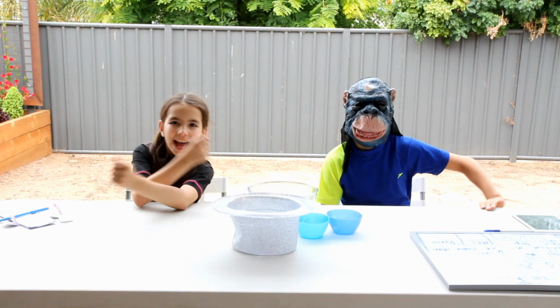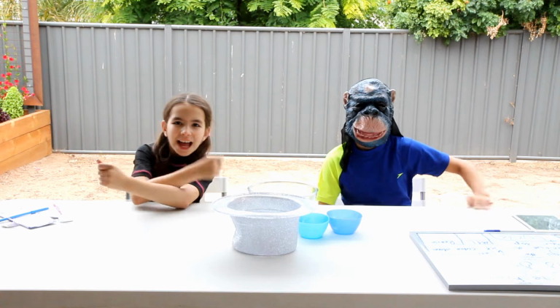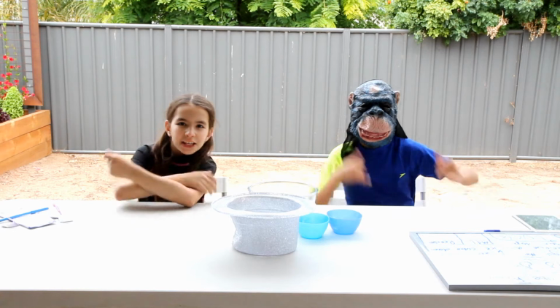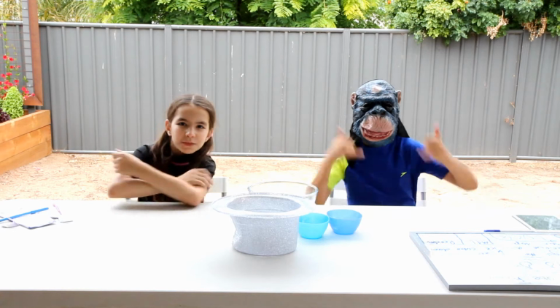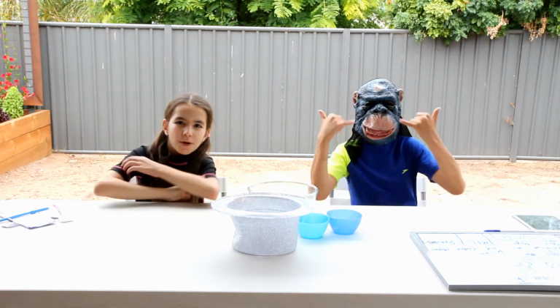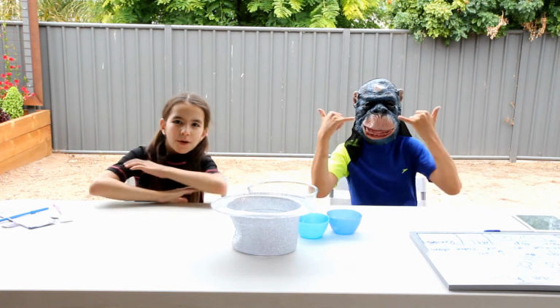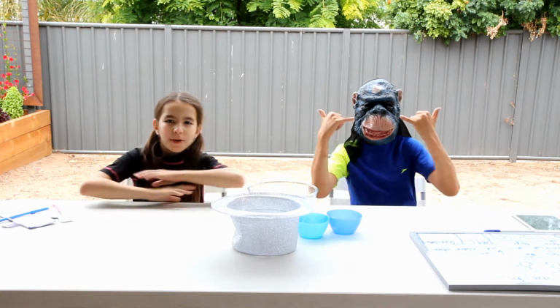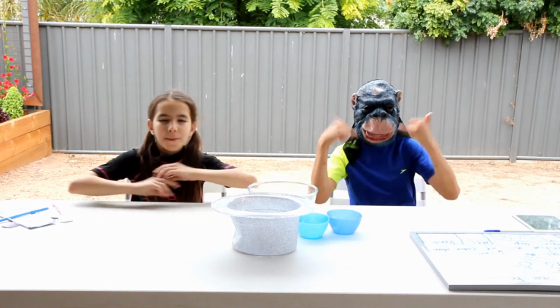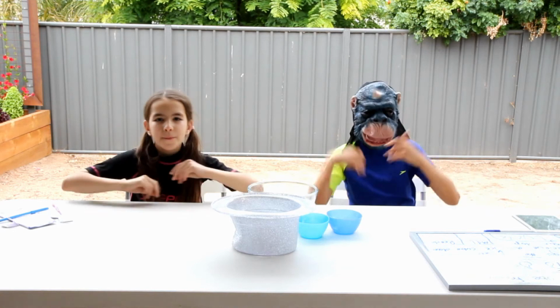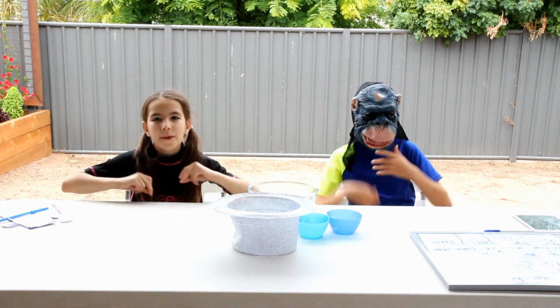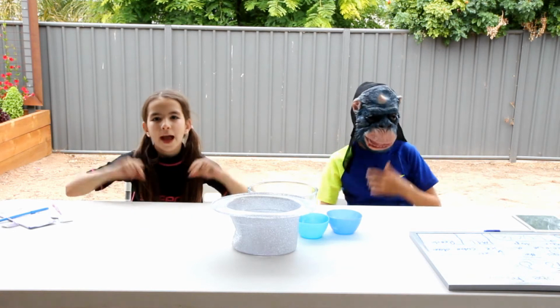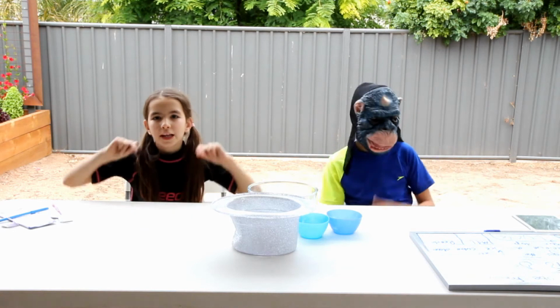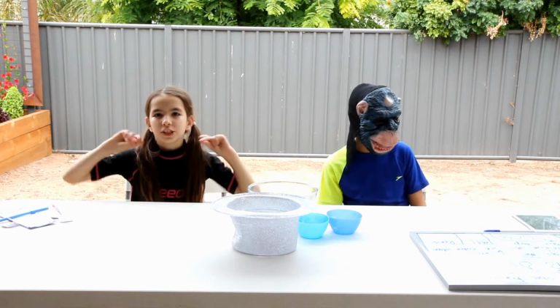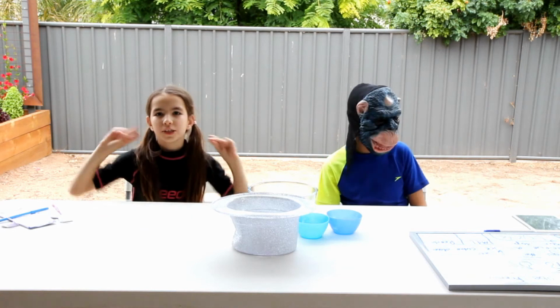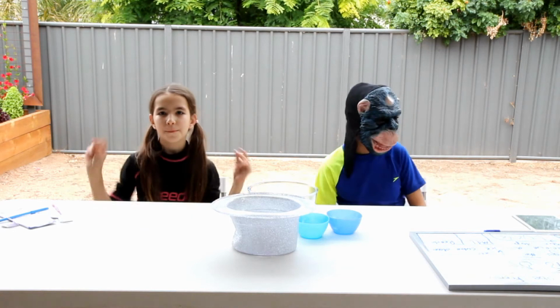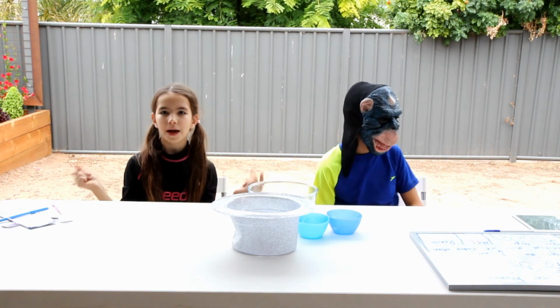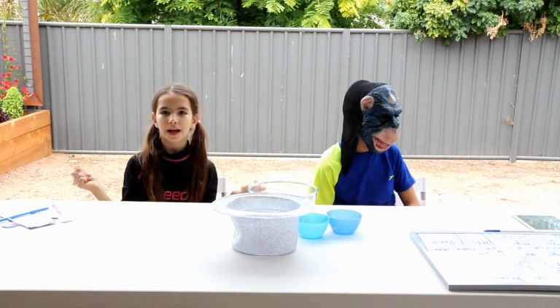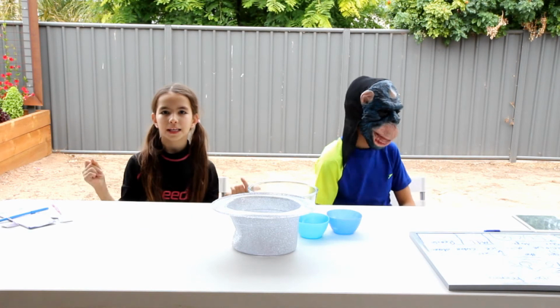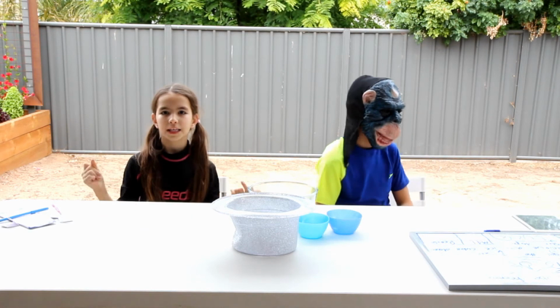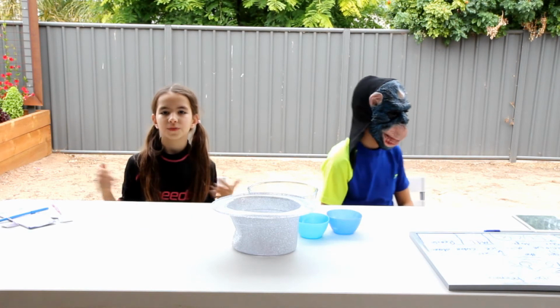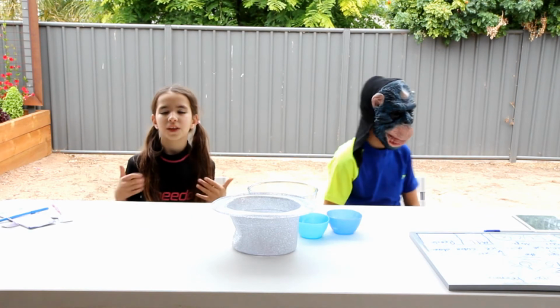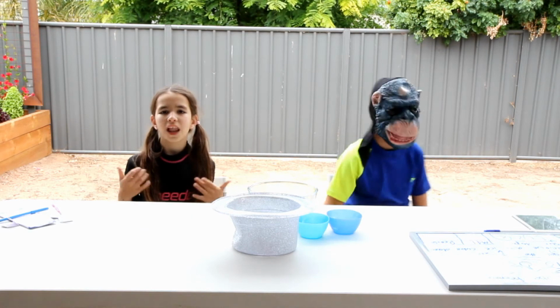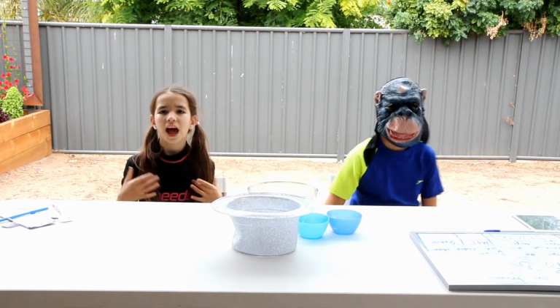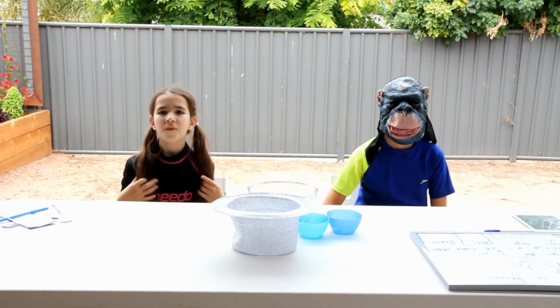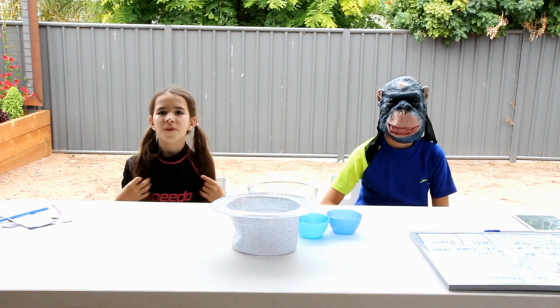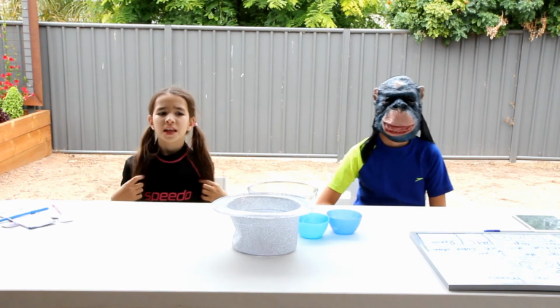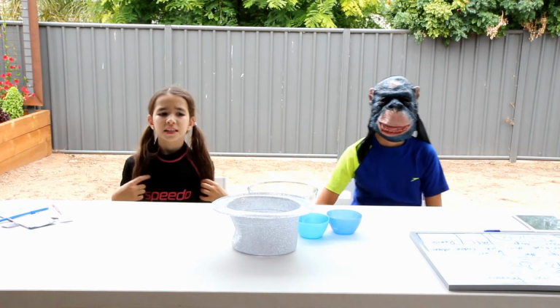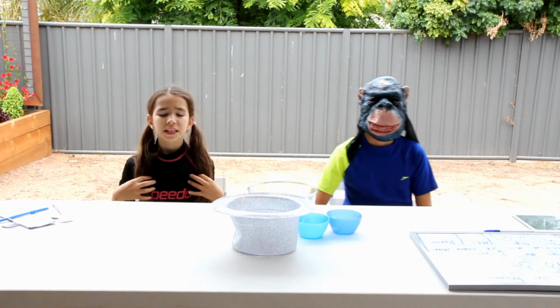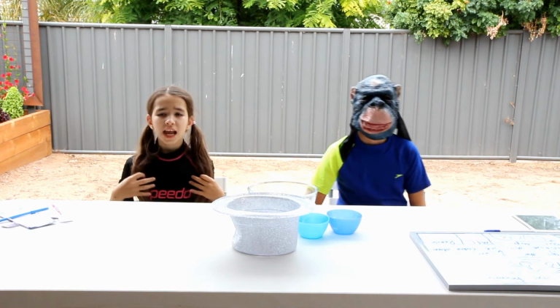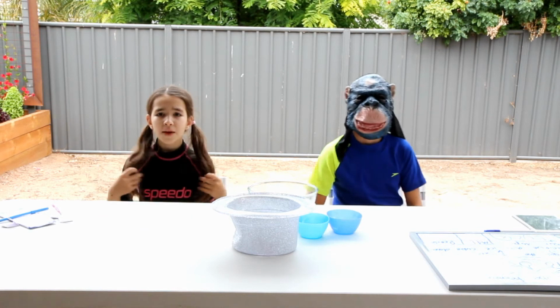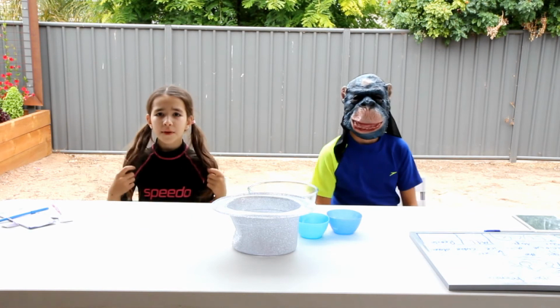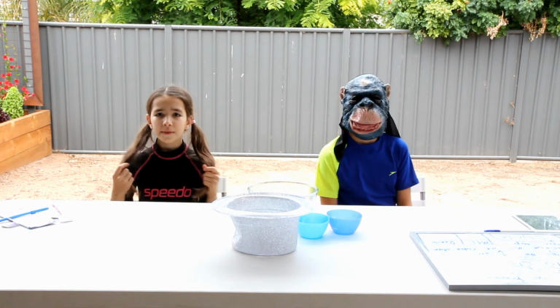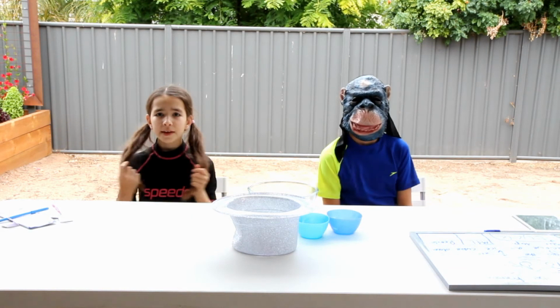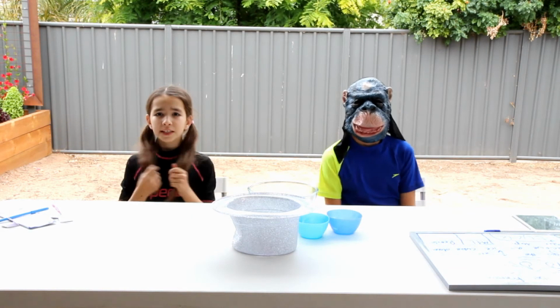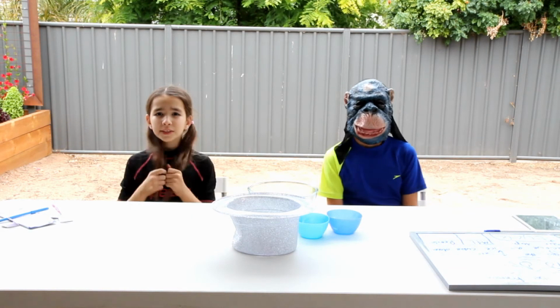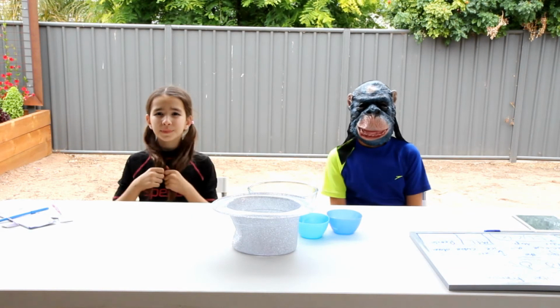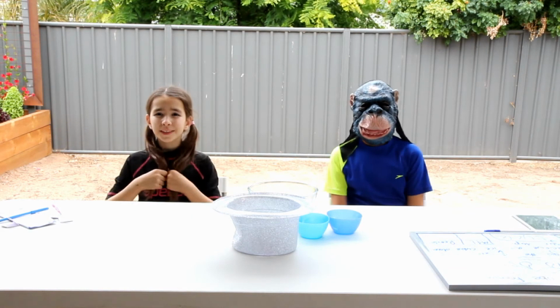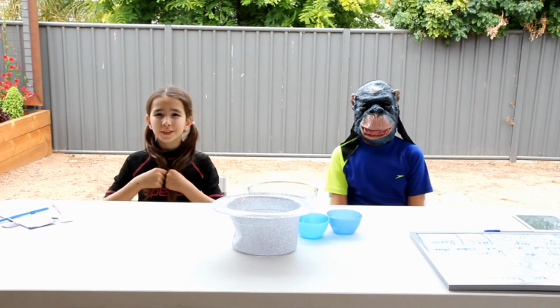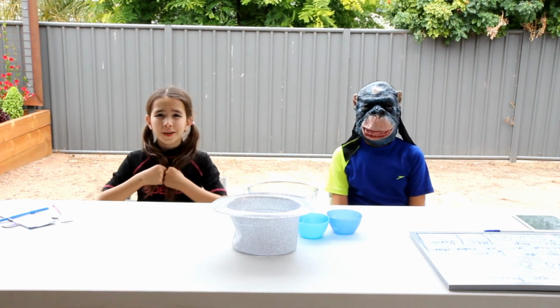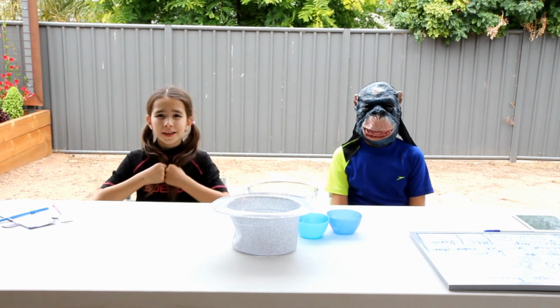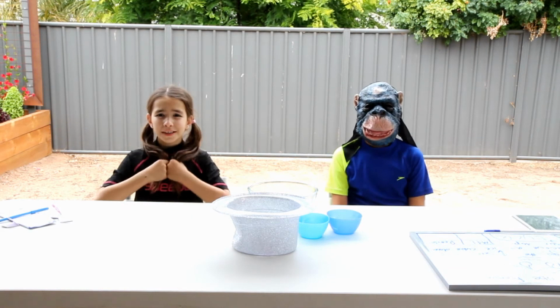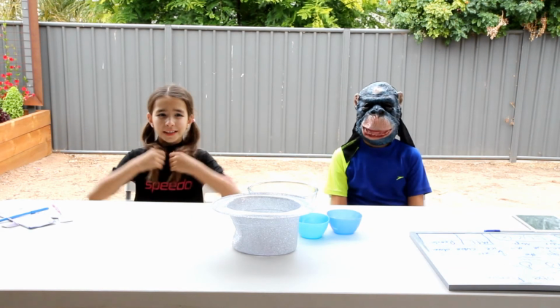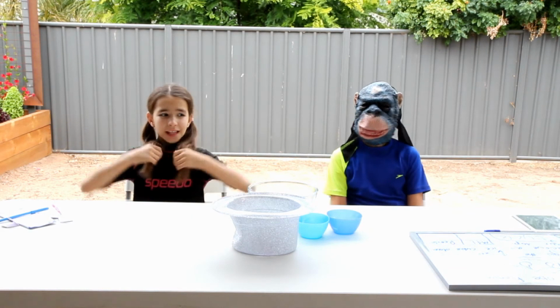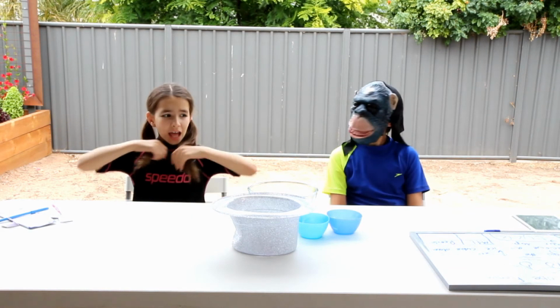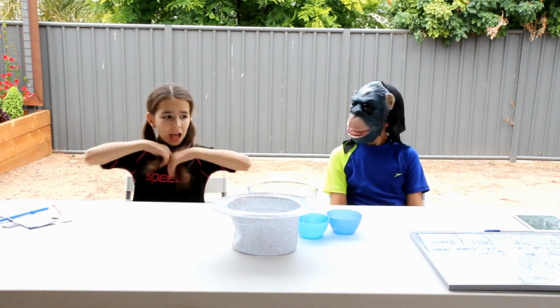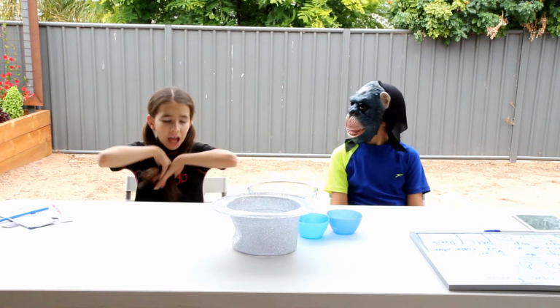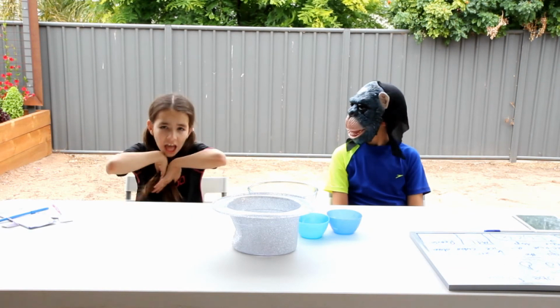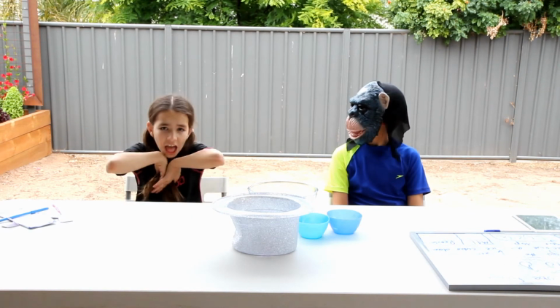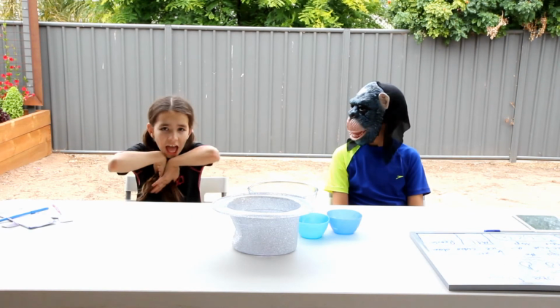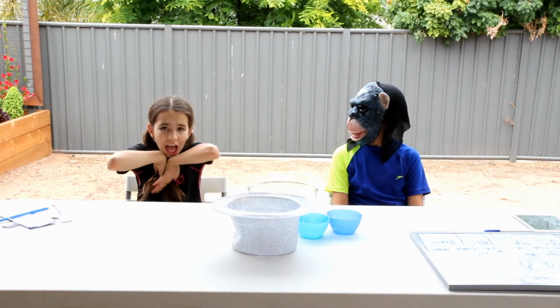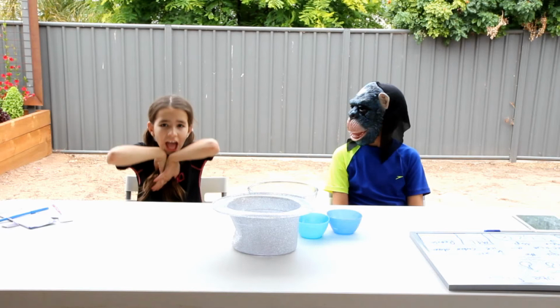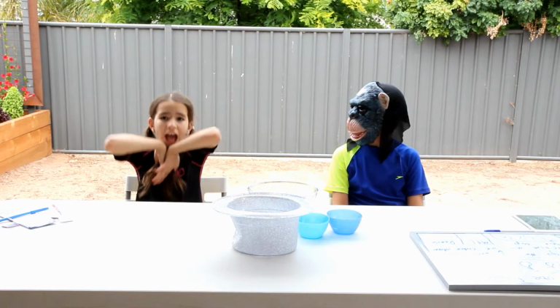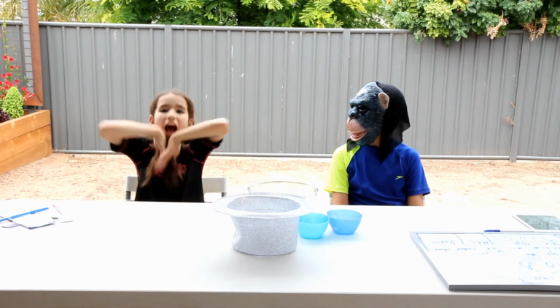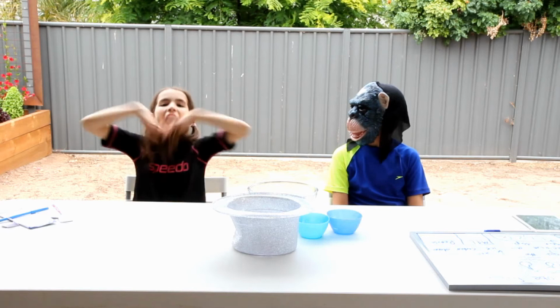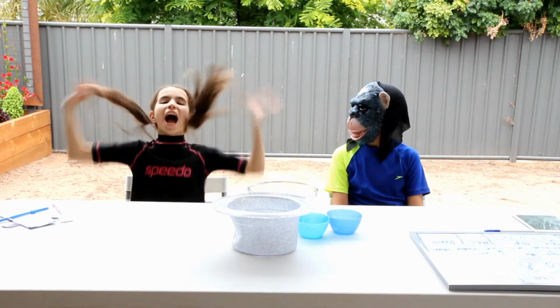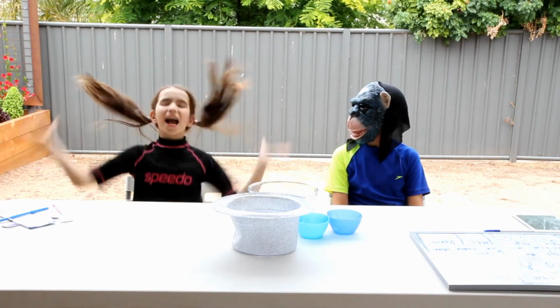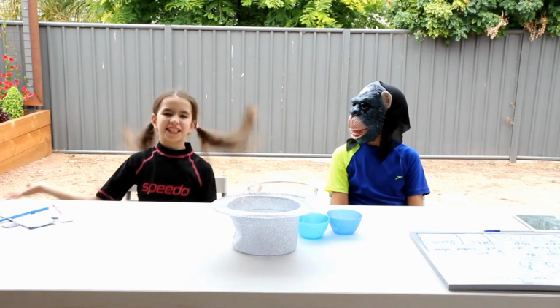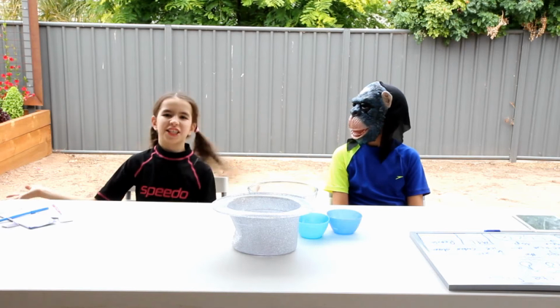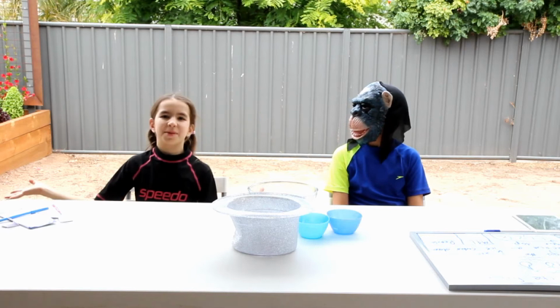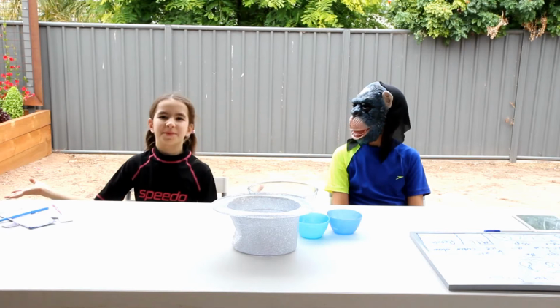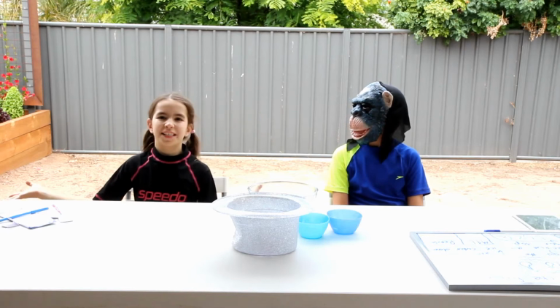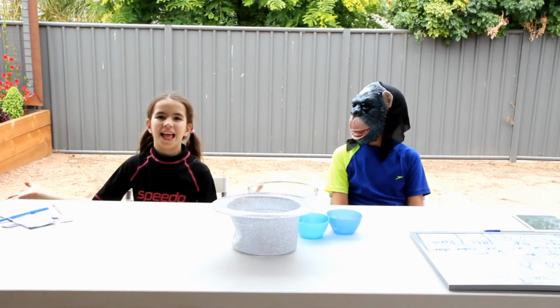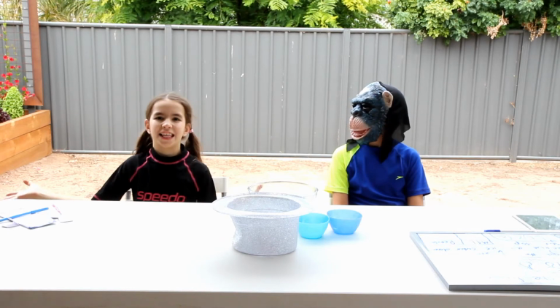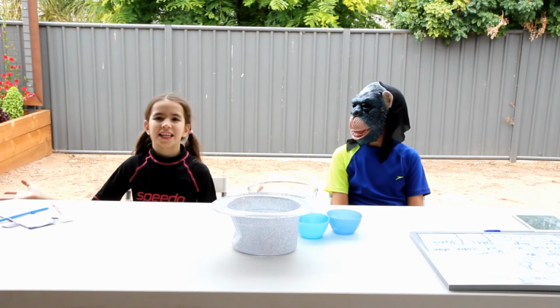Hey guys, welcome back to Monkeys for Life. Today we're going to be doing the ice cube challenge.